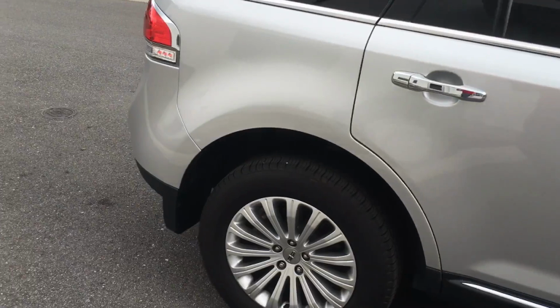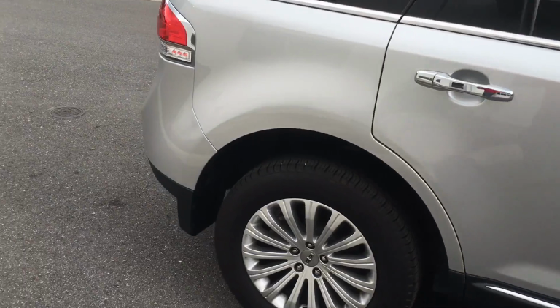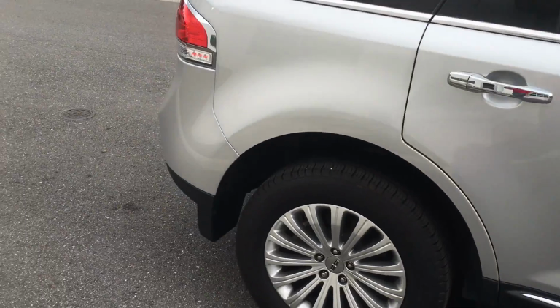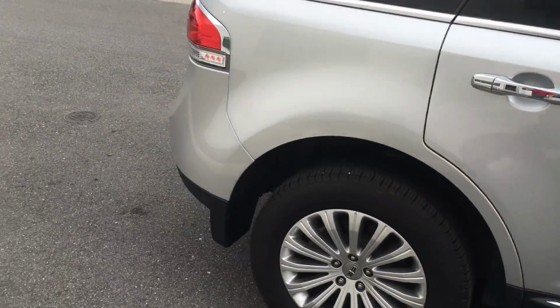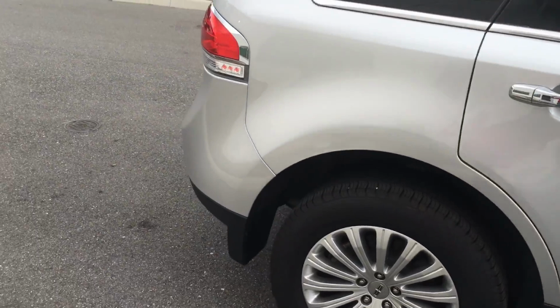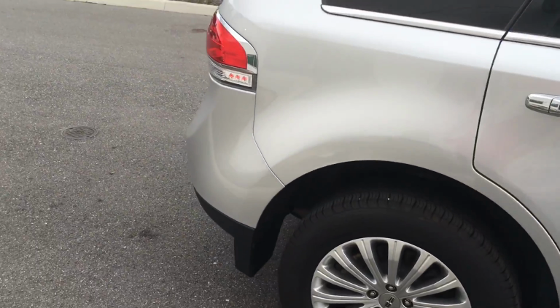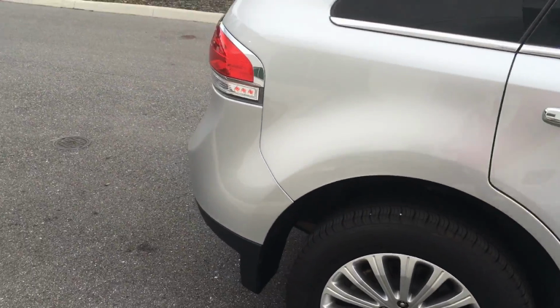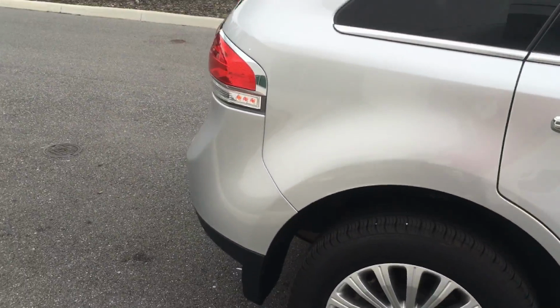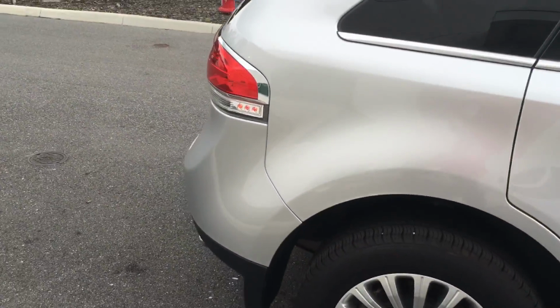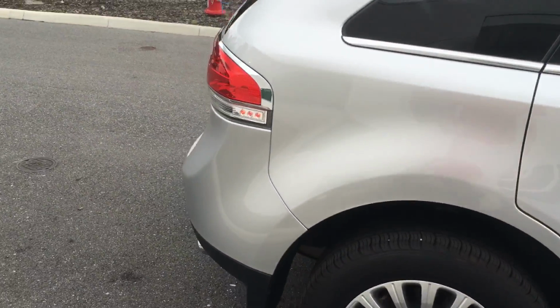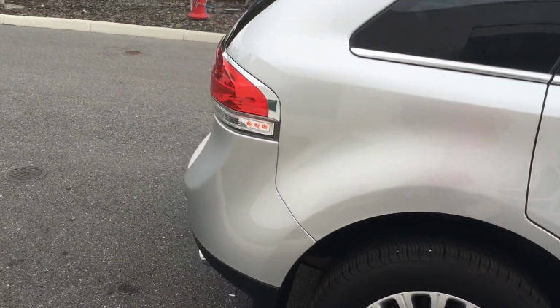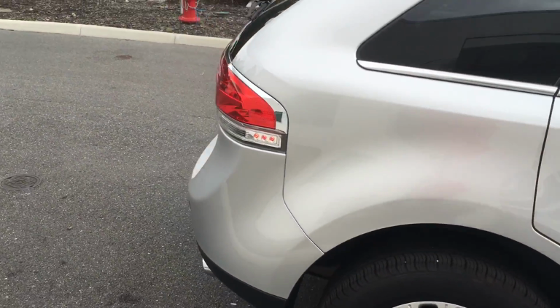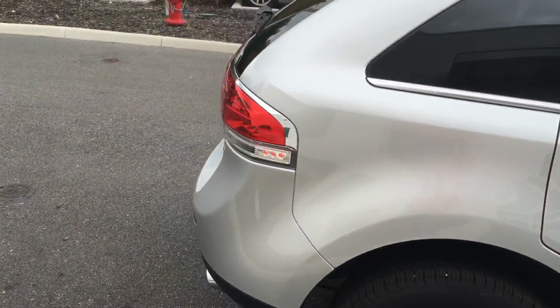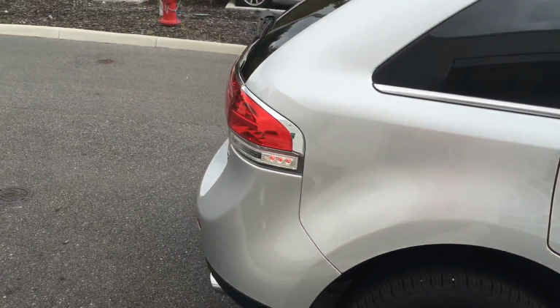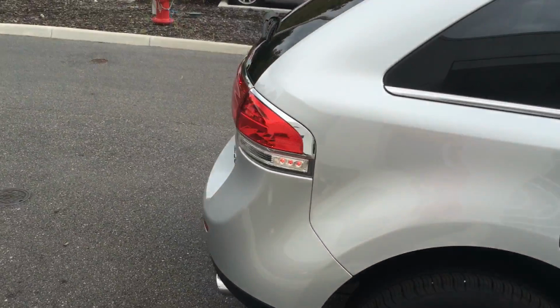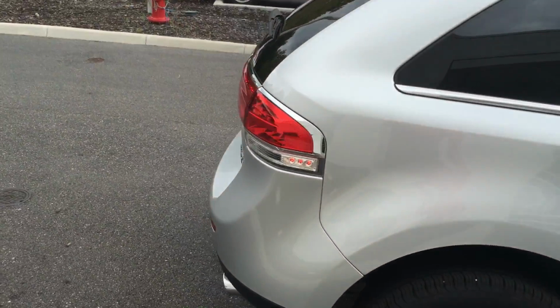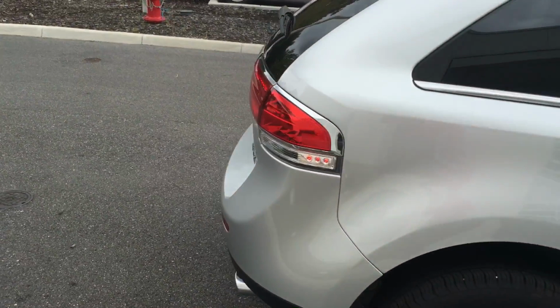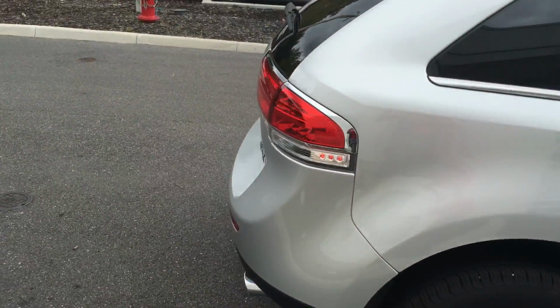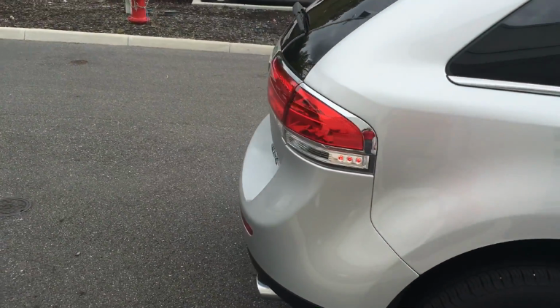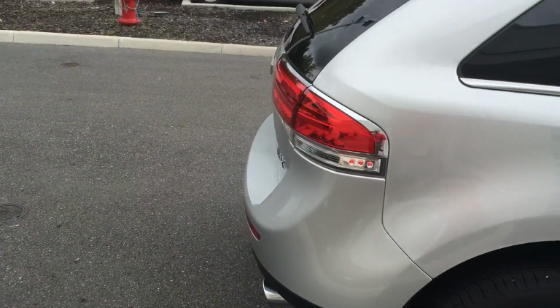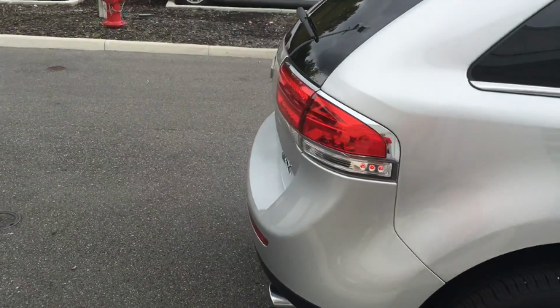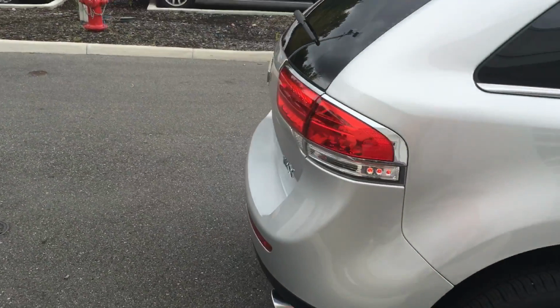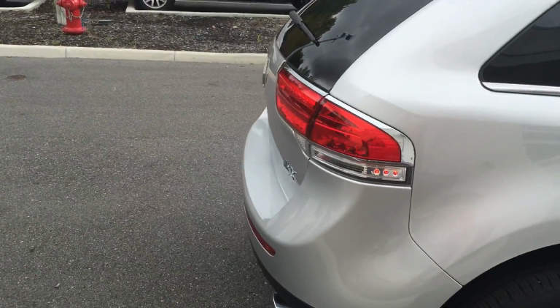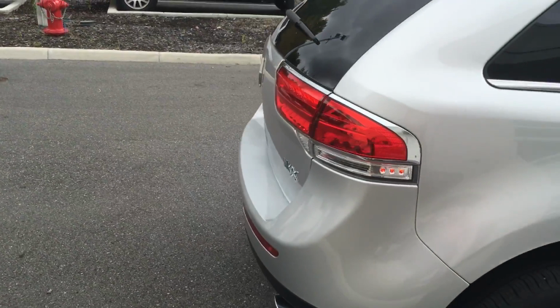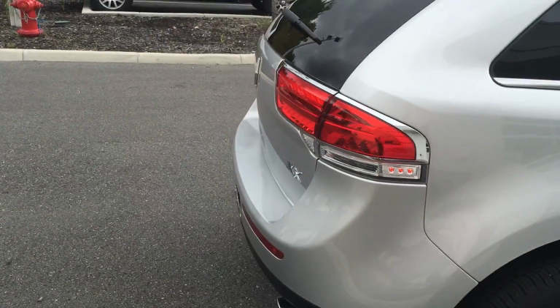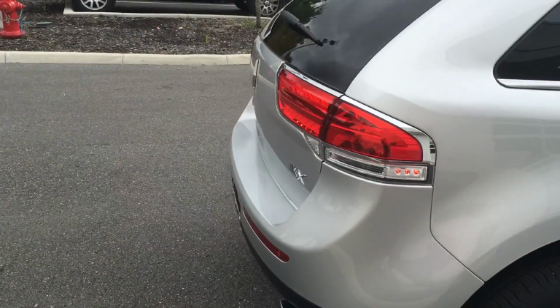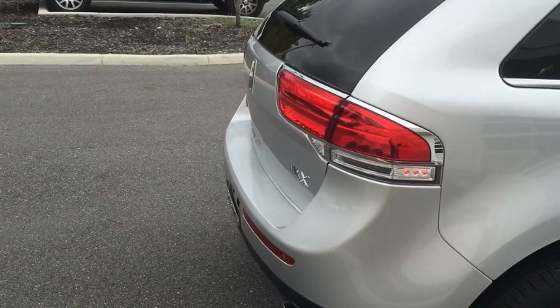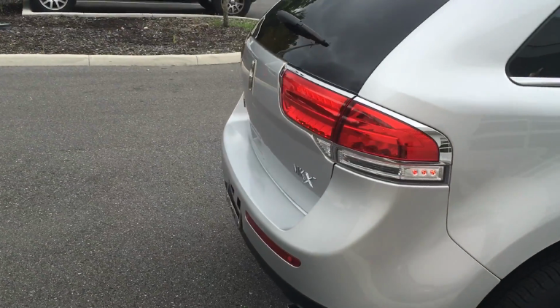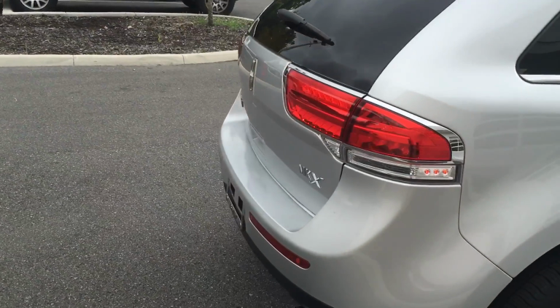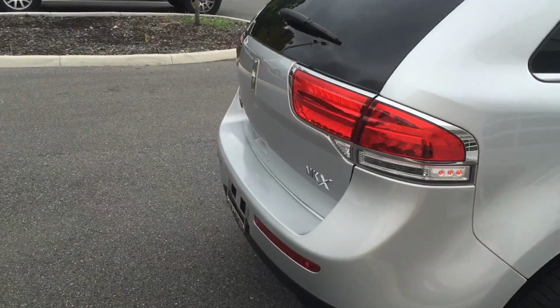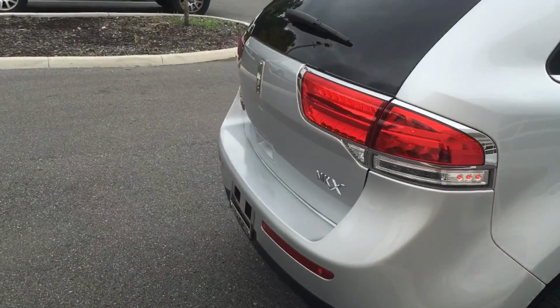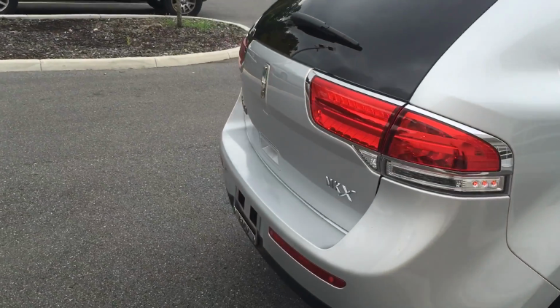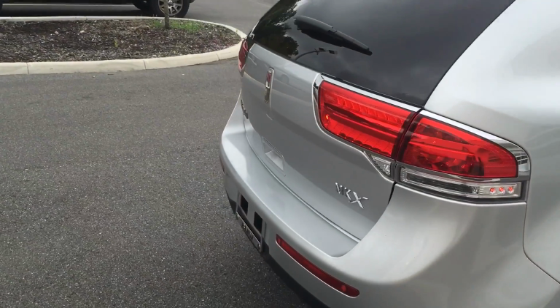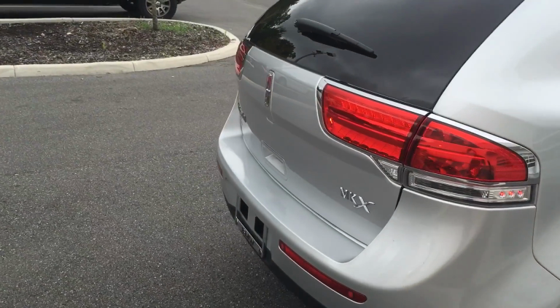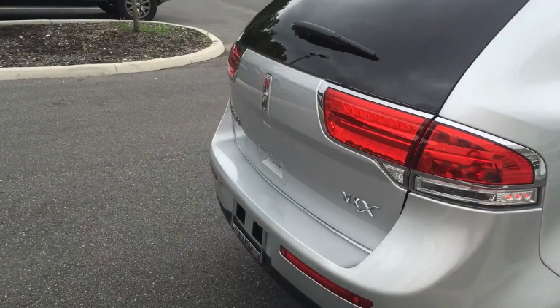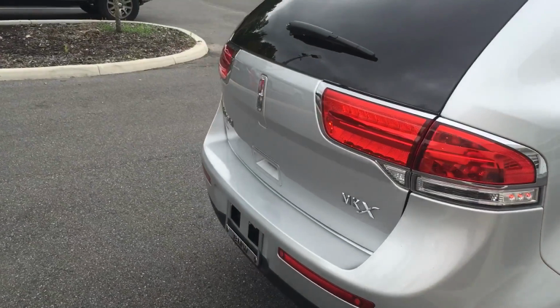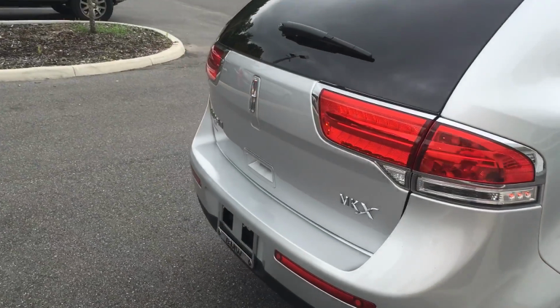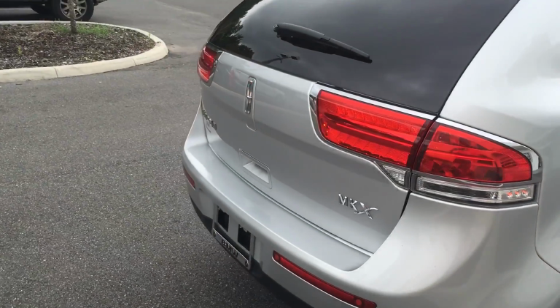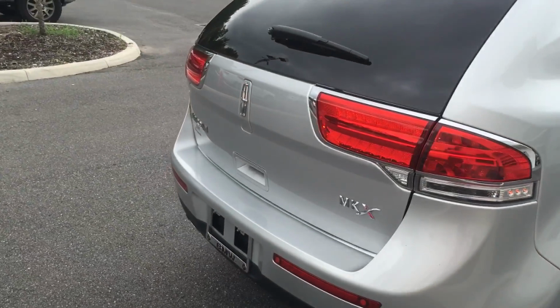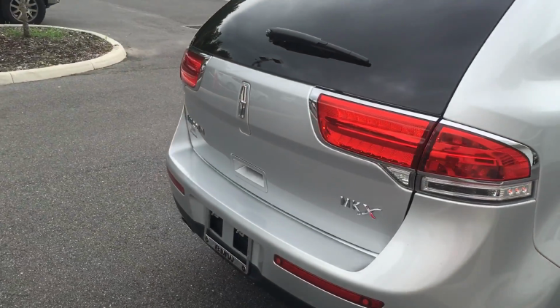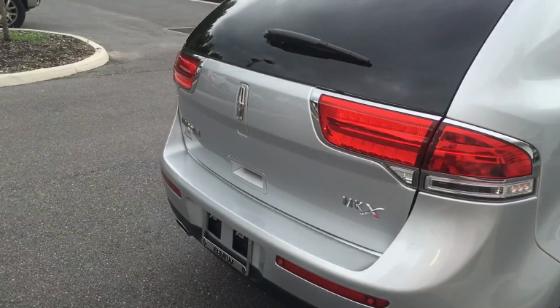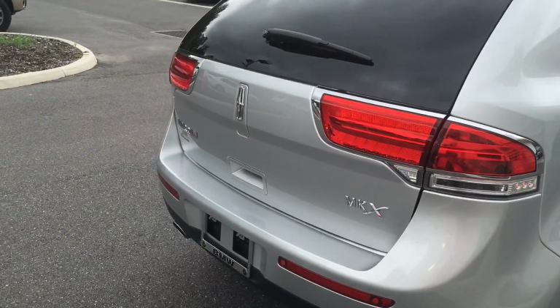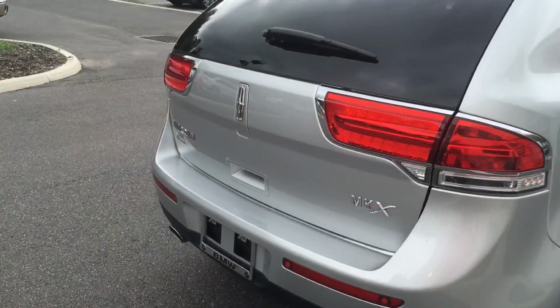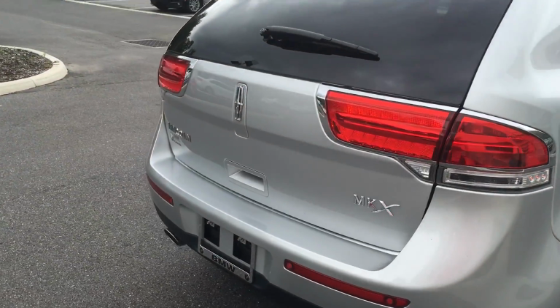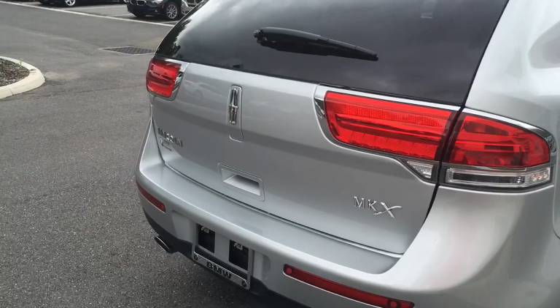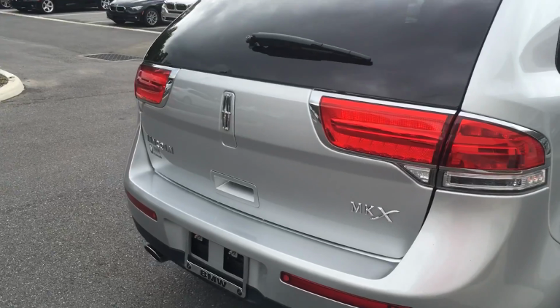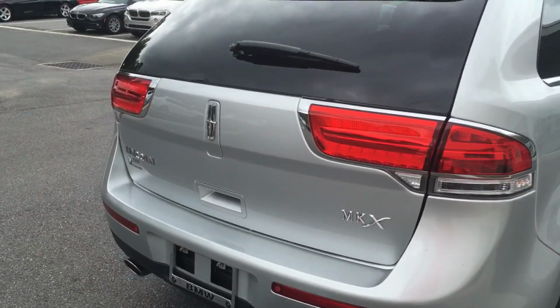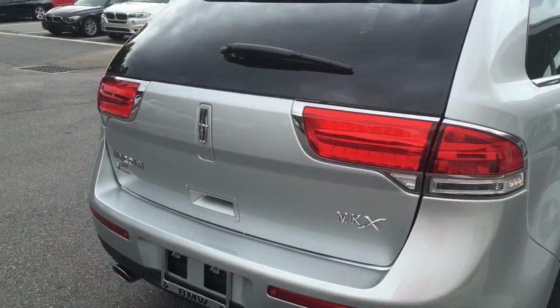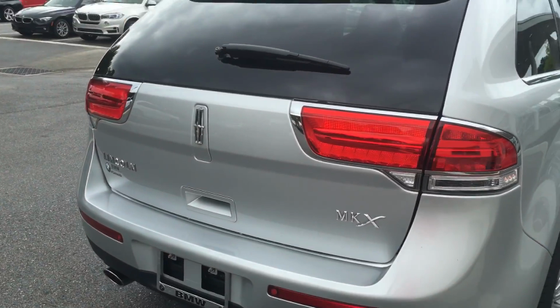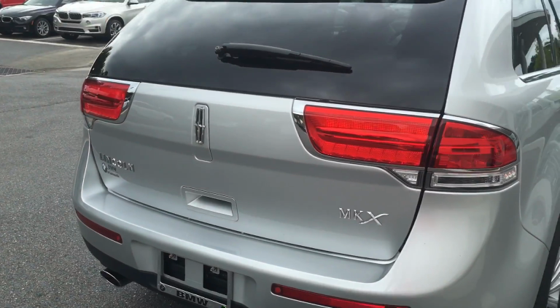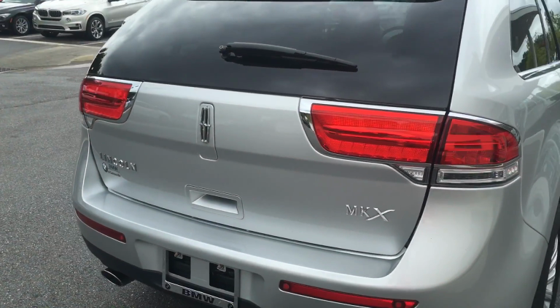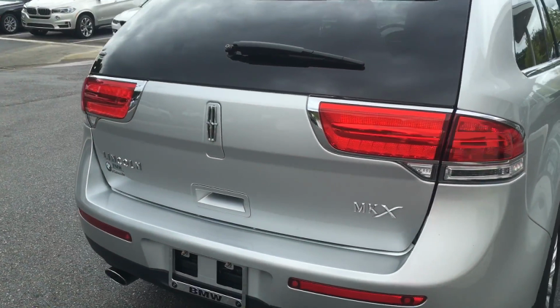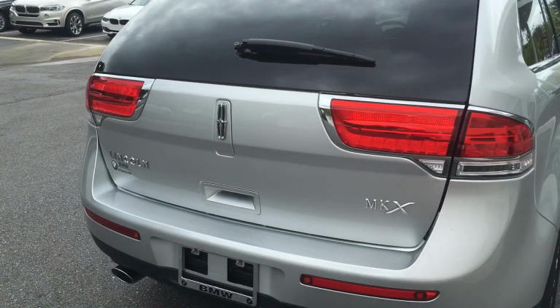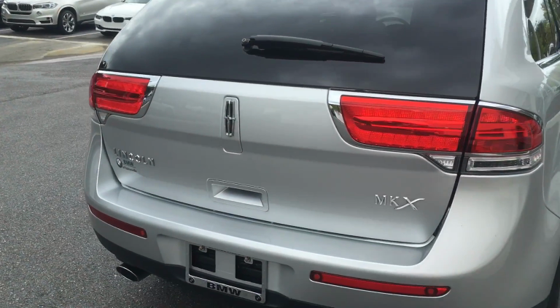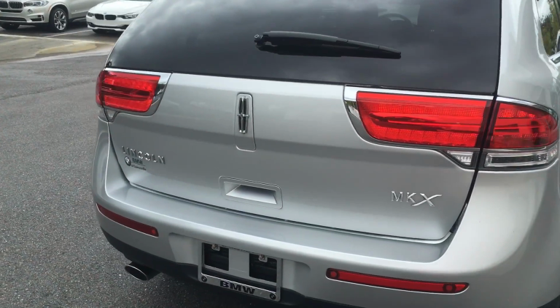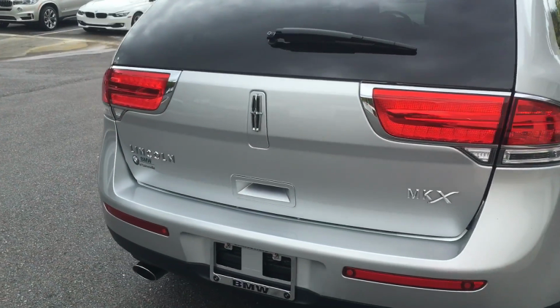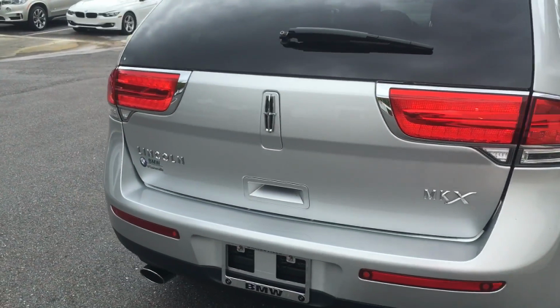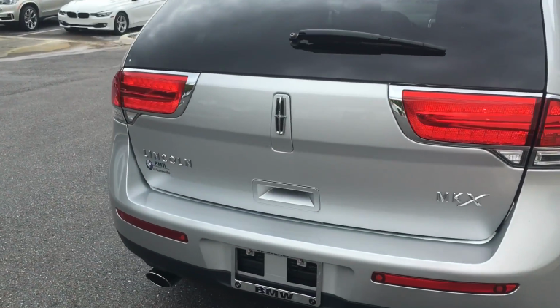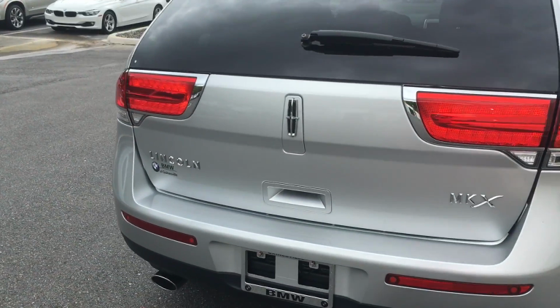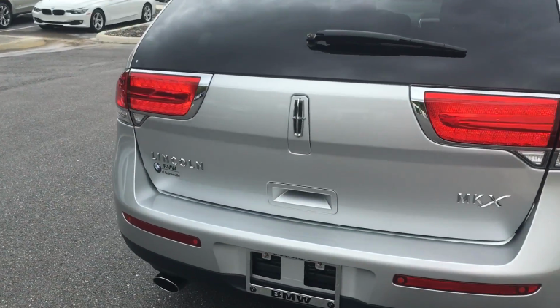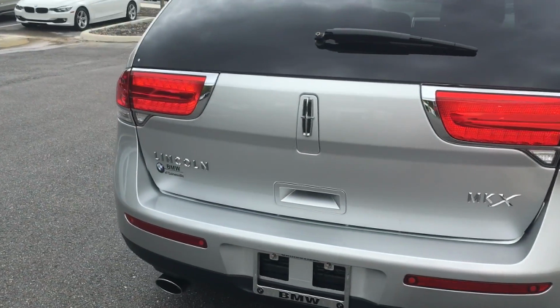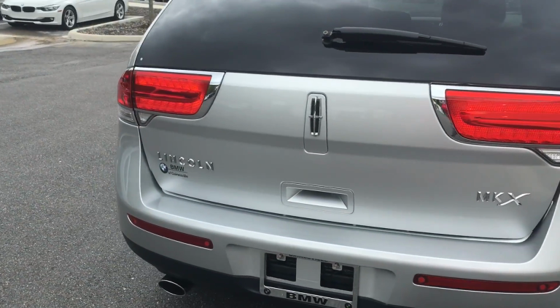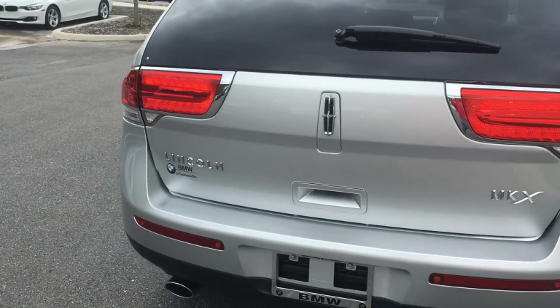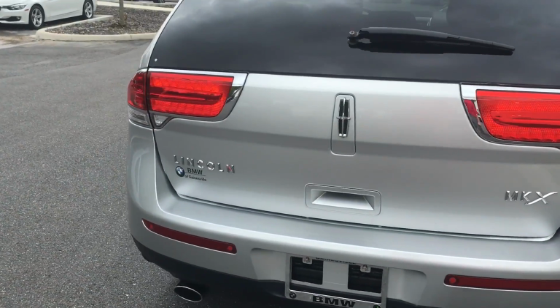This is a very nice ingot silver metallic. You can see the paint job is in great condition.